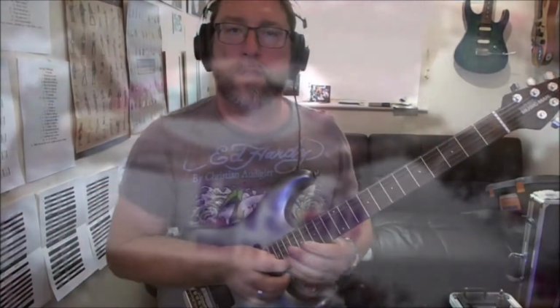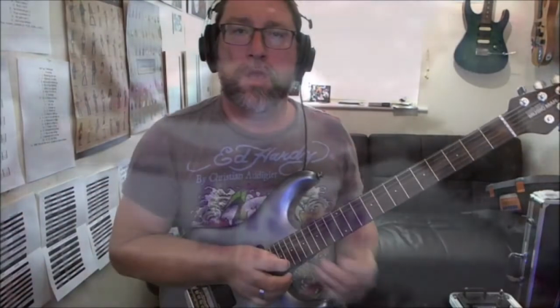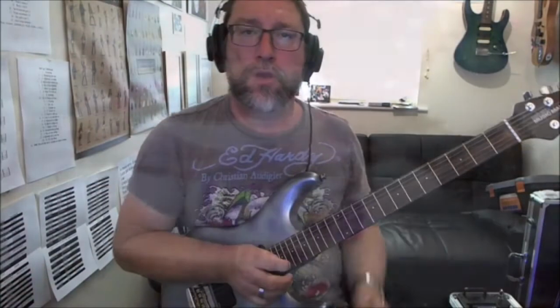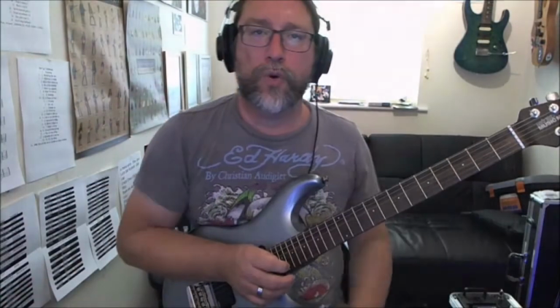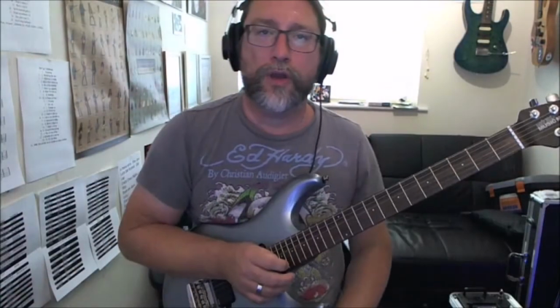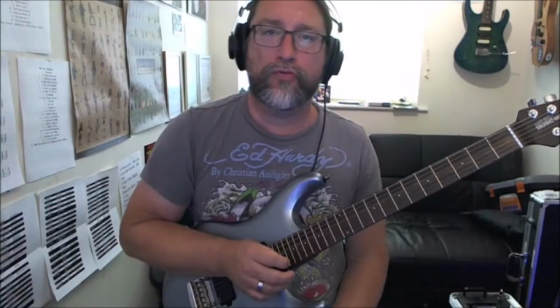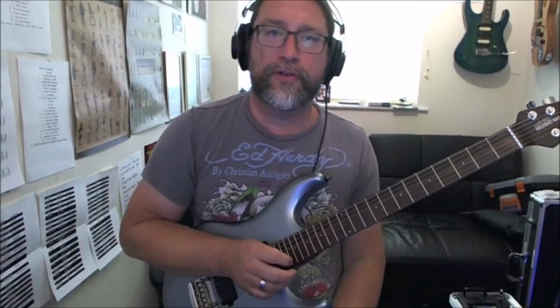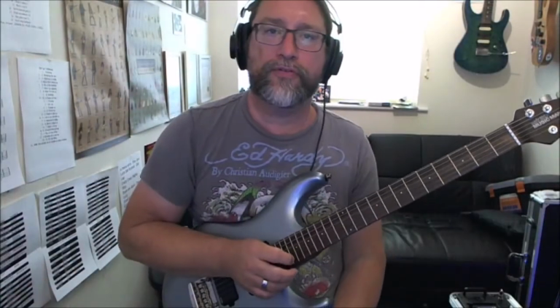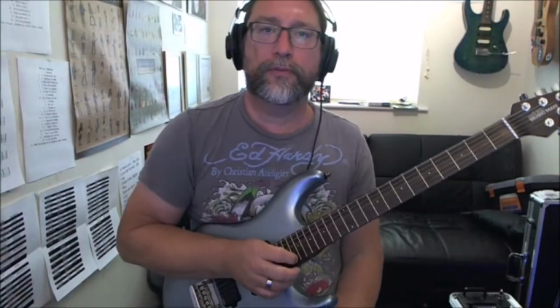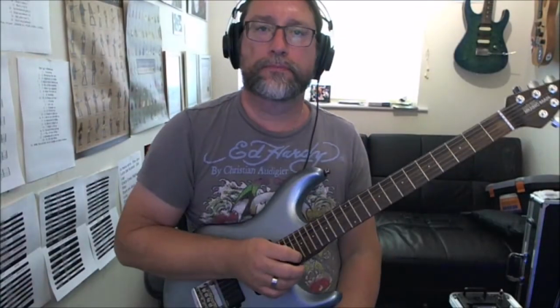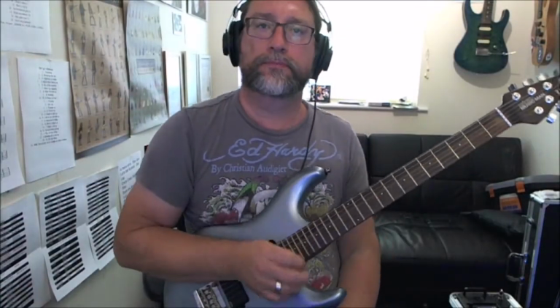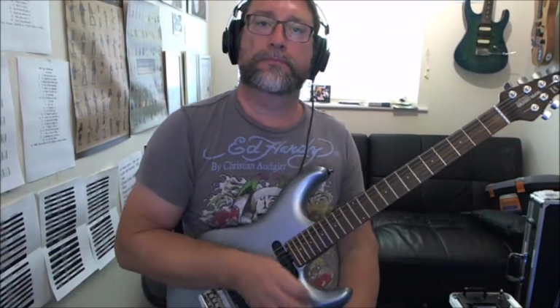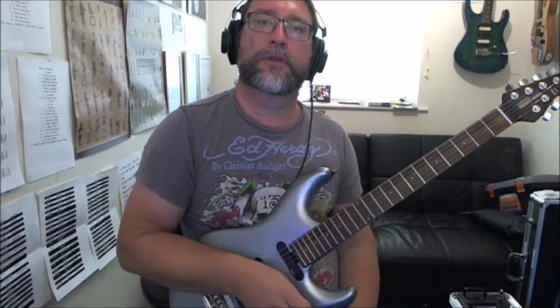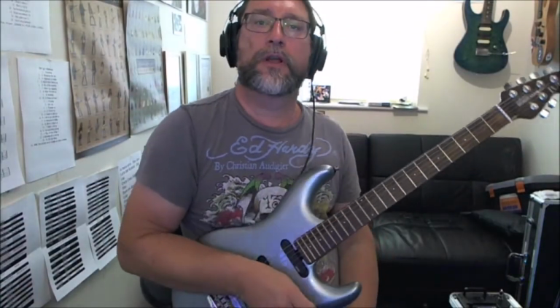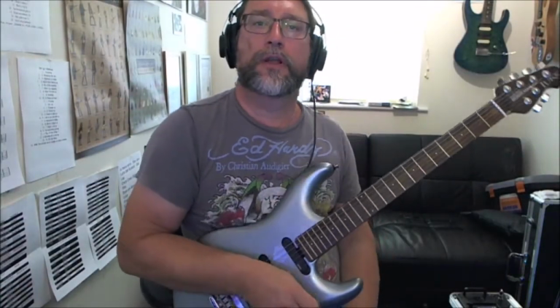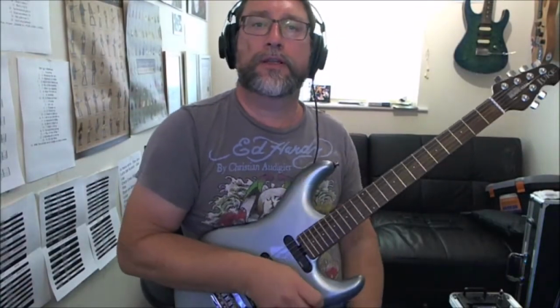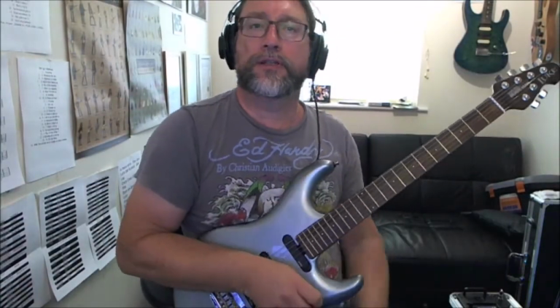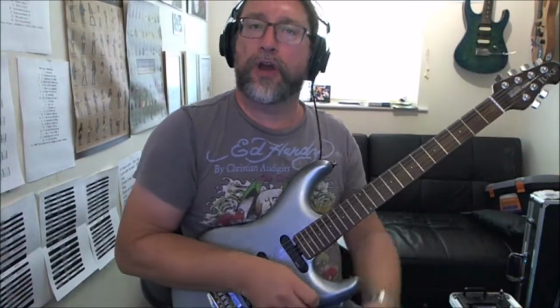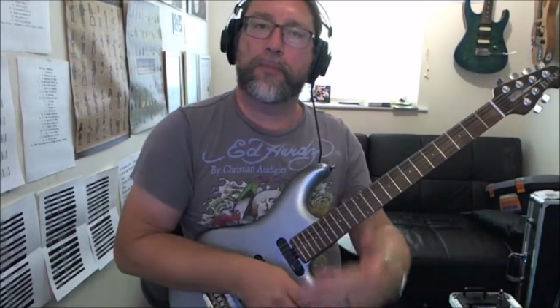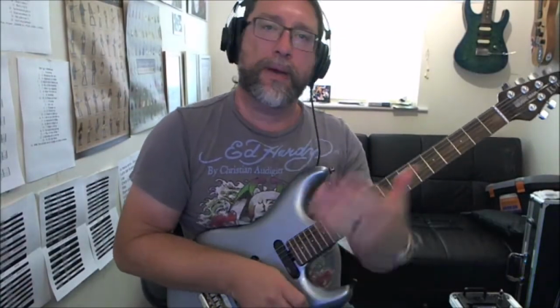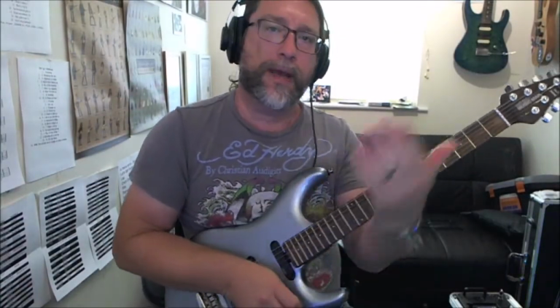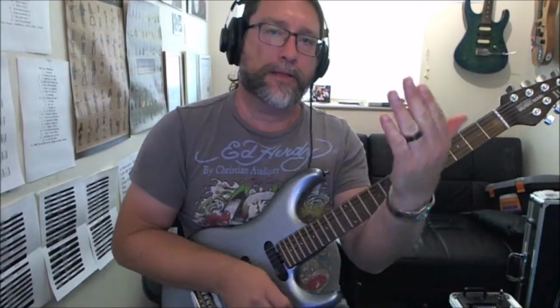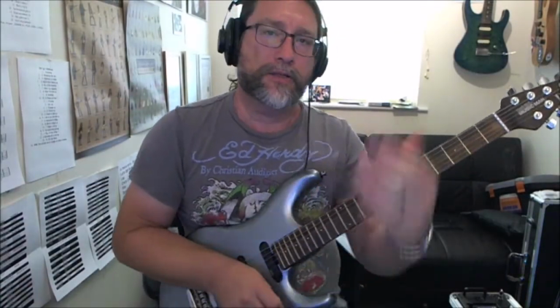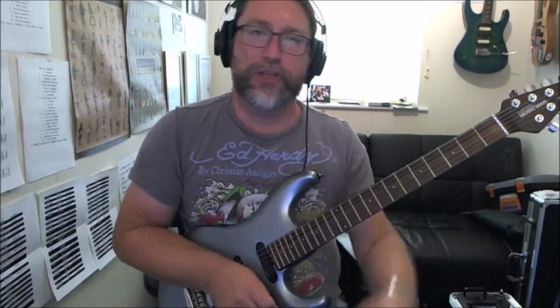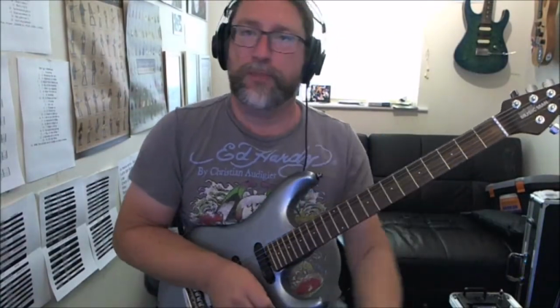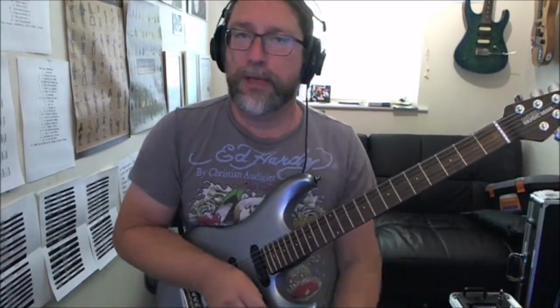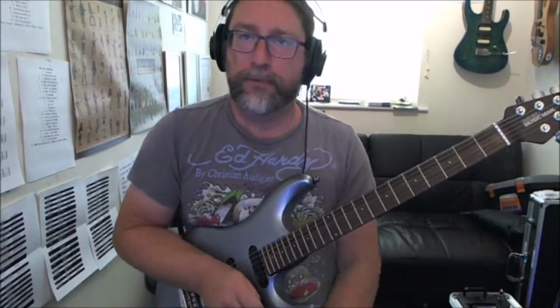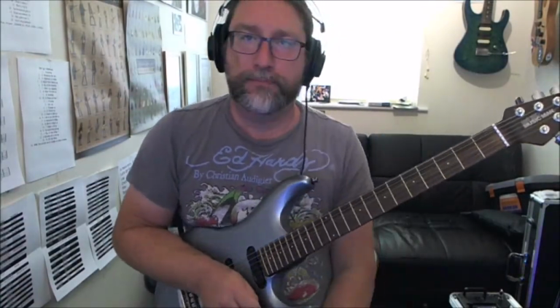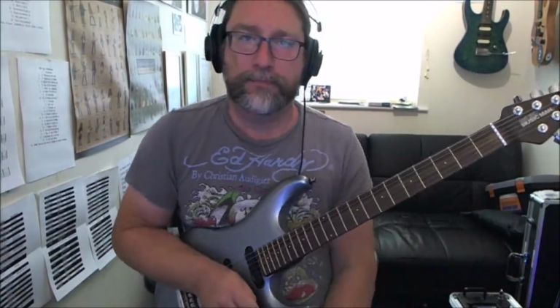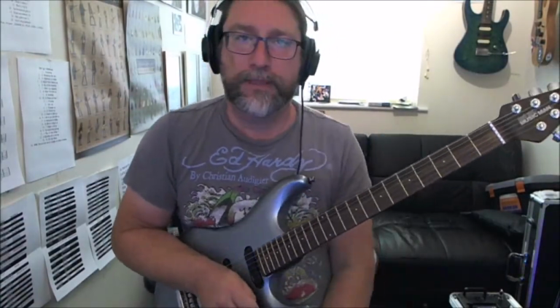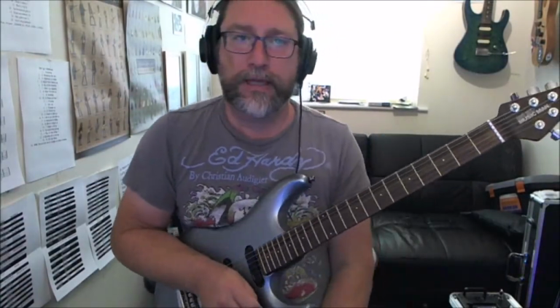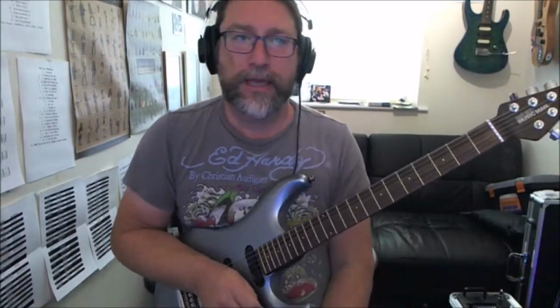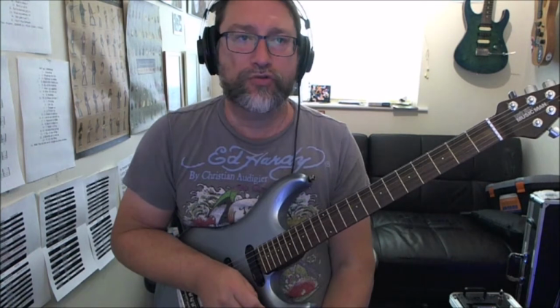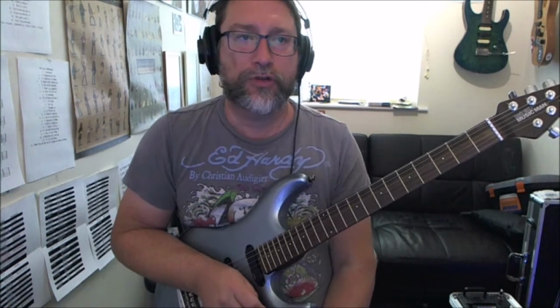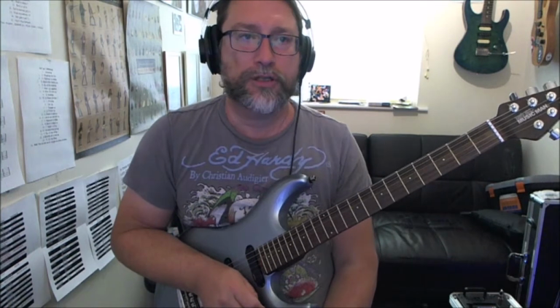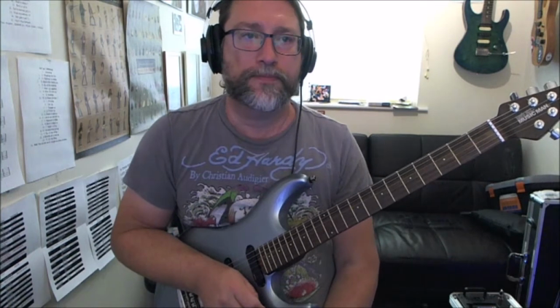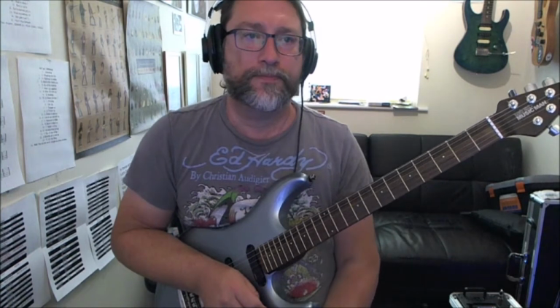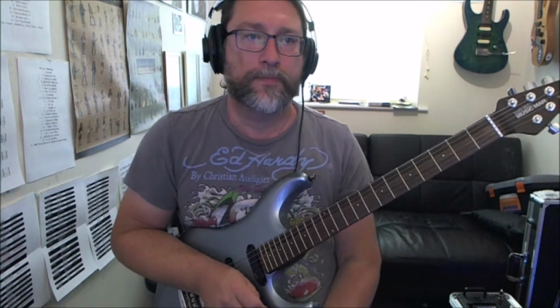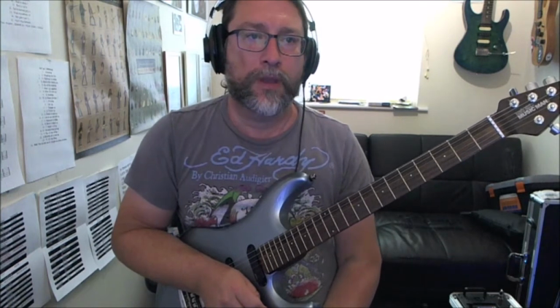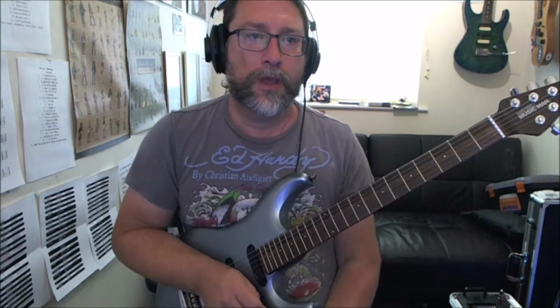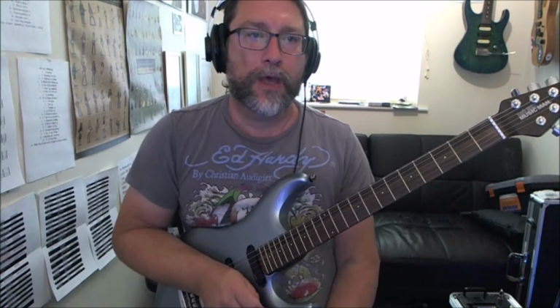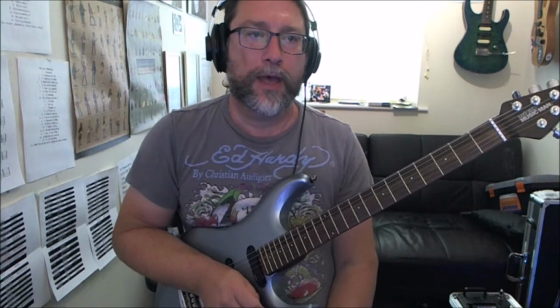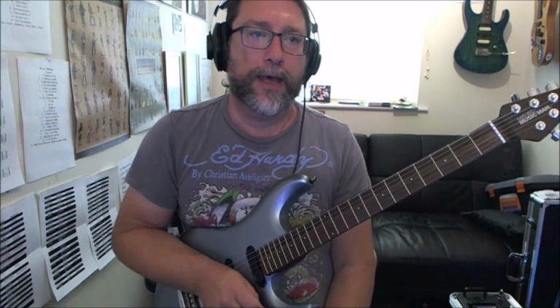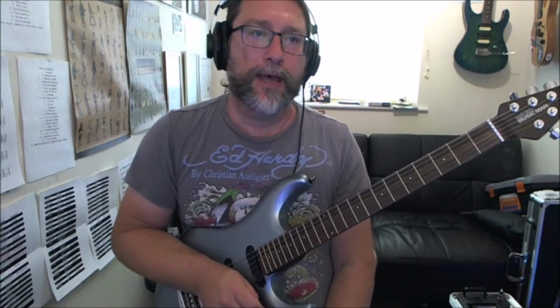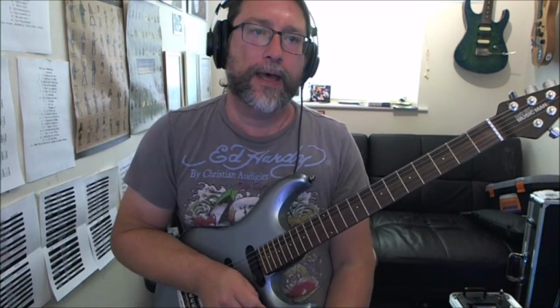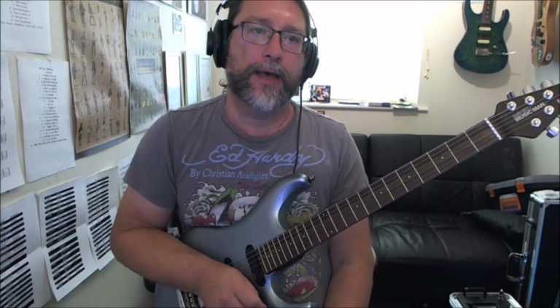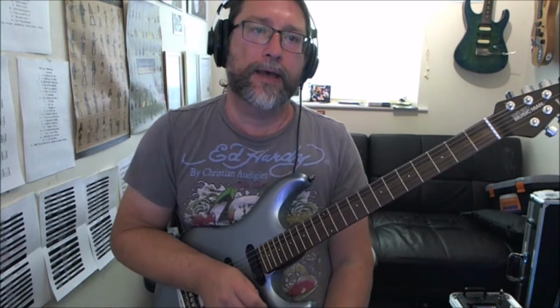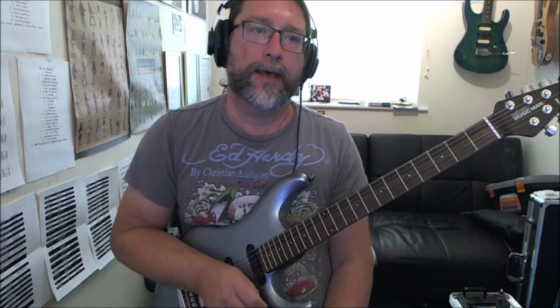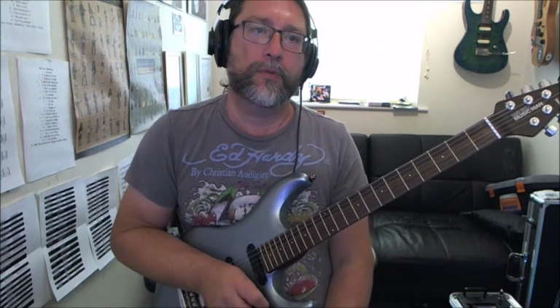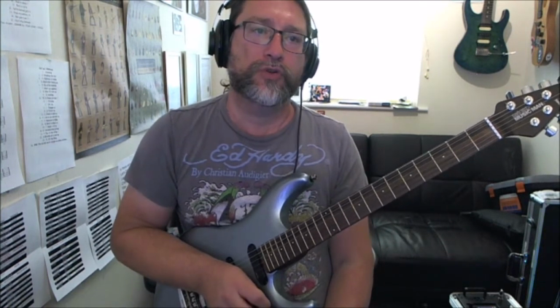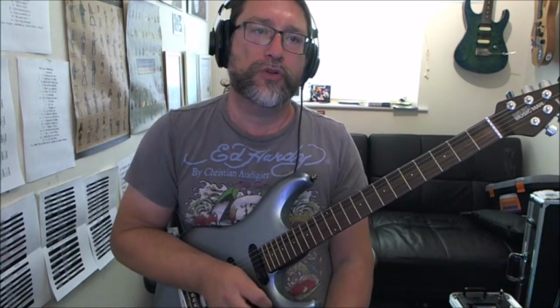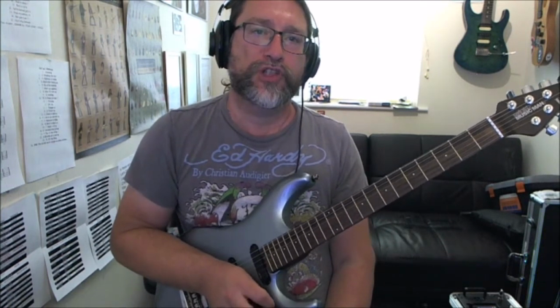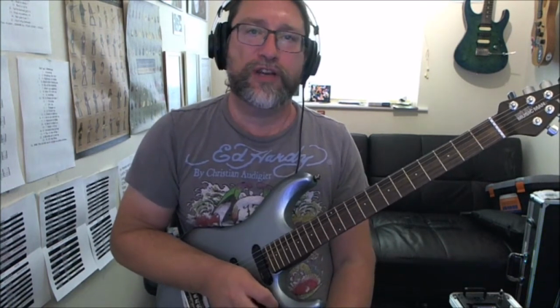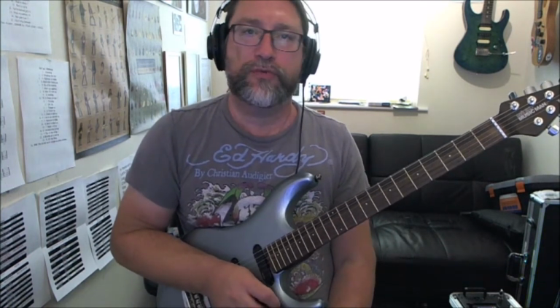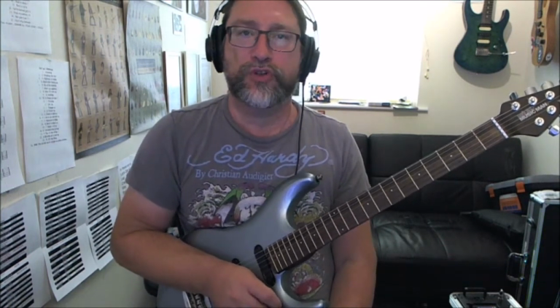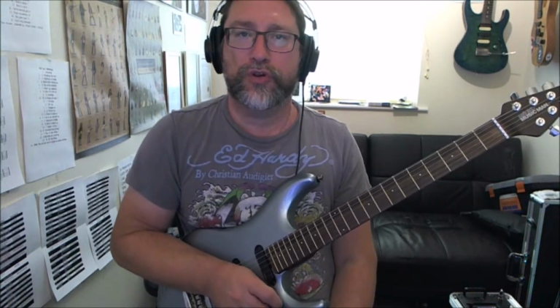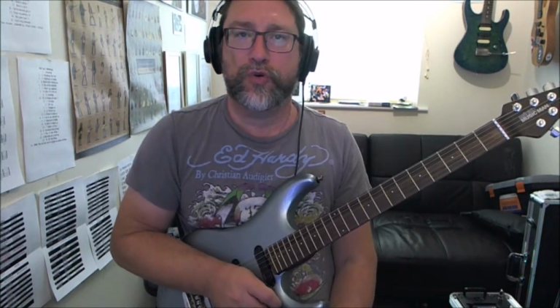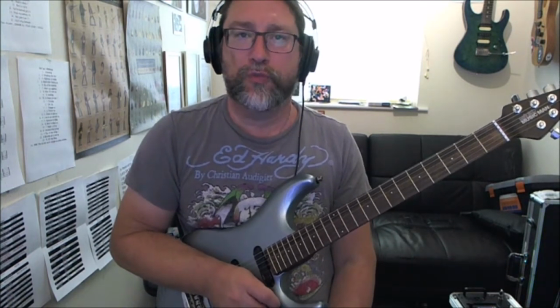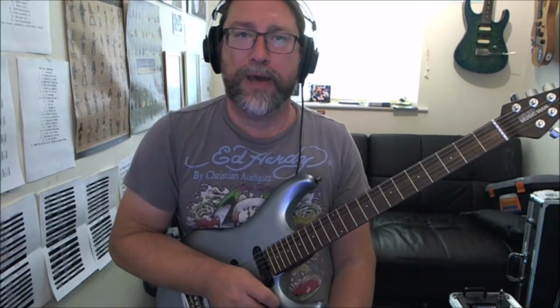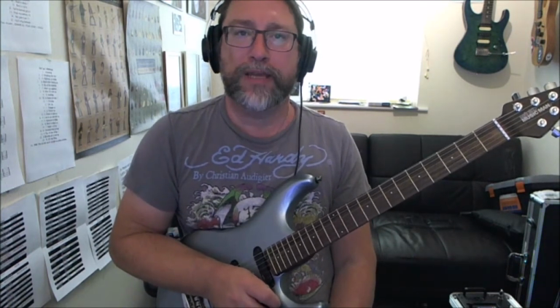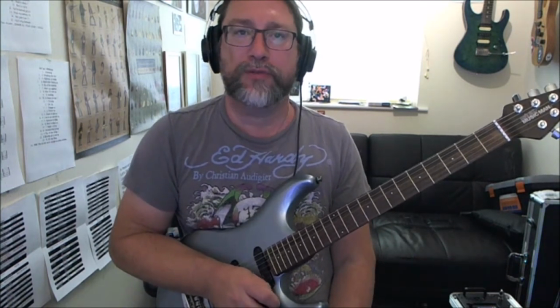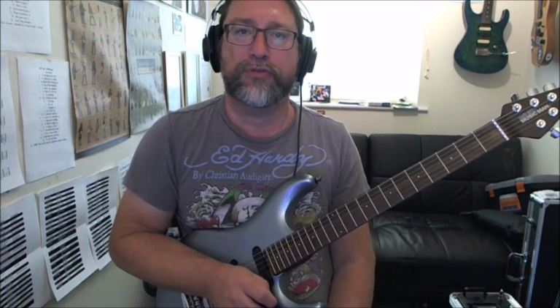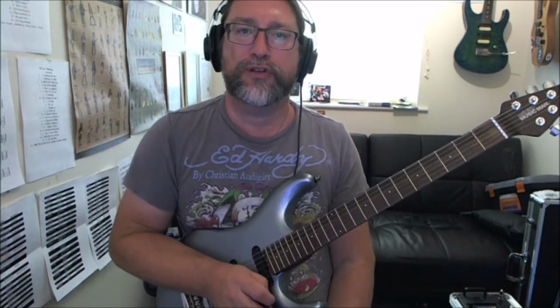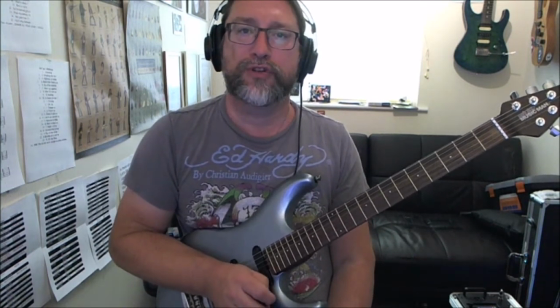Let's do a quick riff. We'll go back to Jimi Hendrix and do a cheerful tune called Manic Depression.